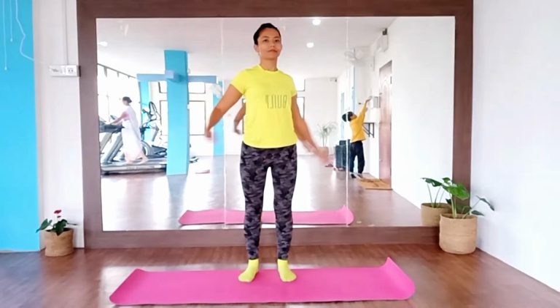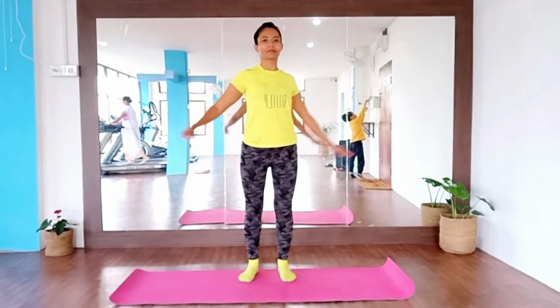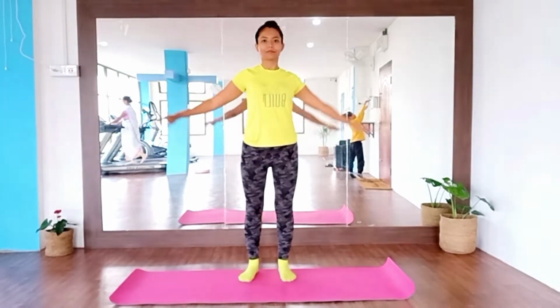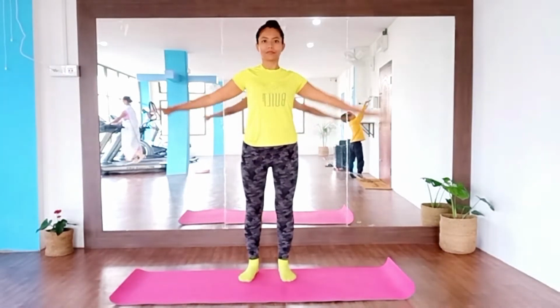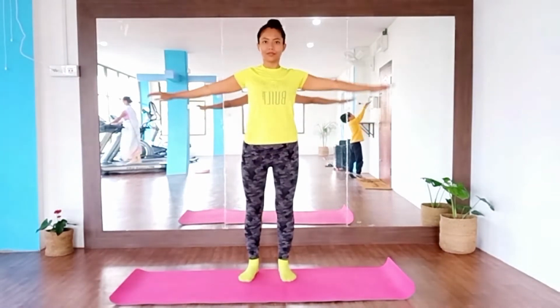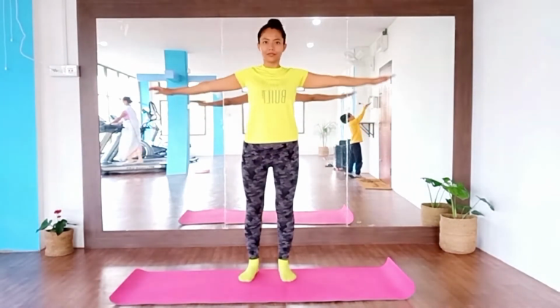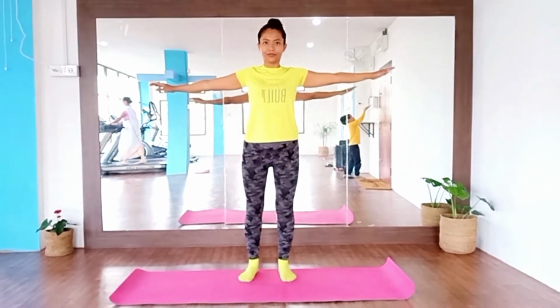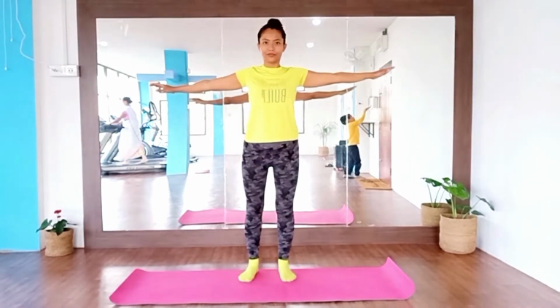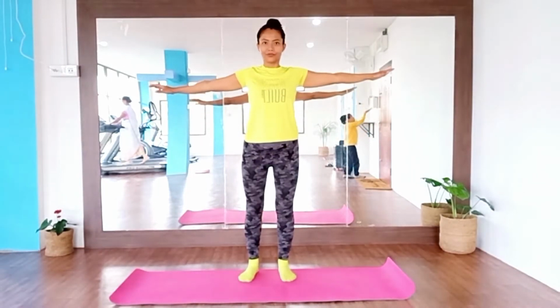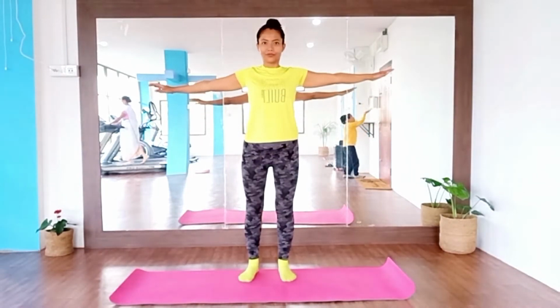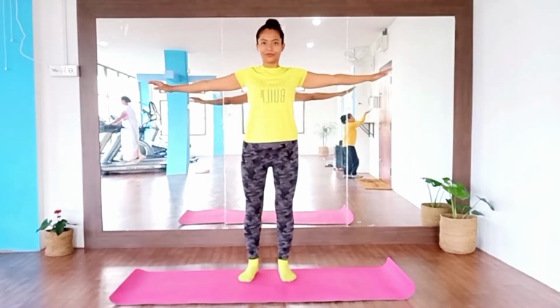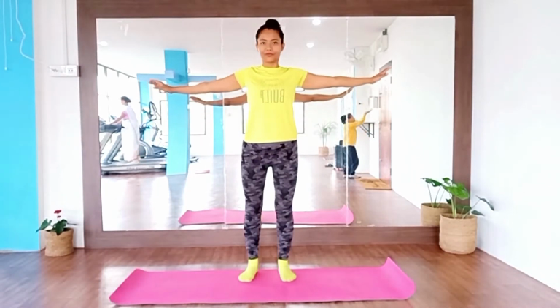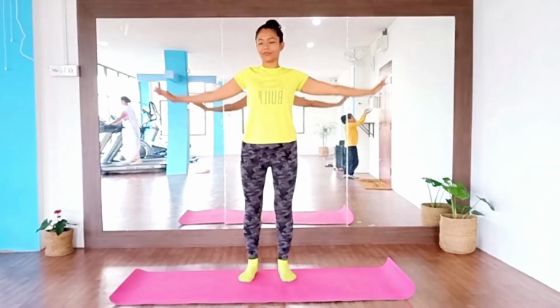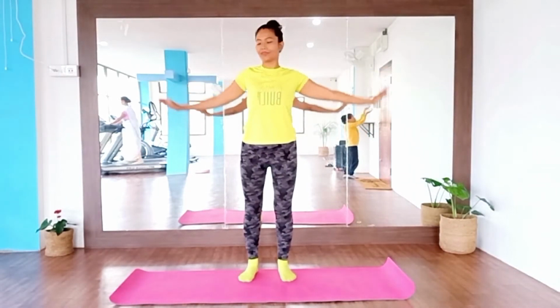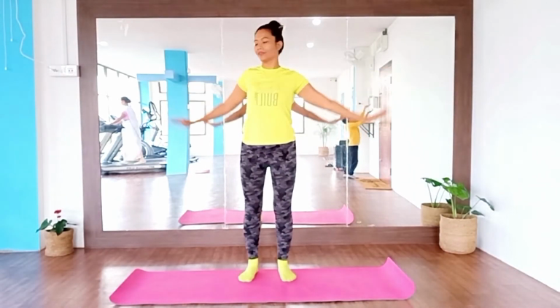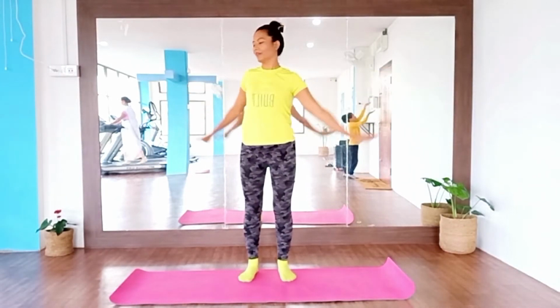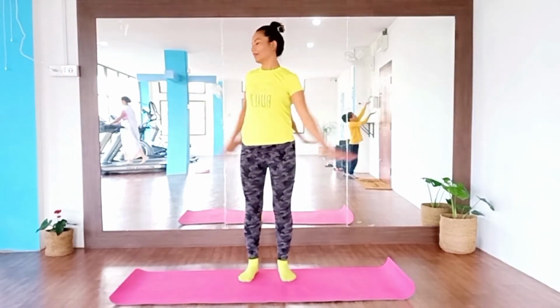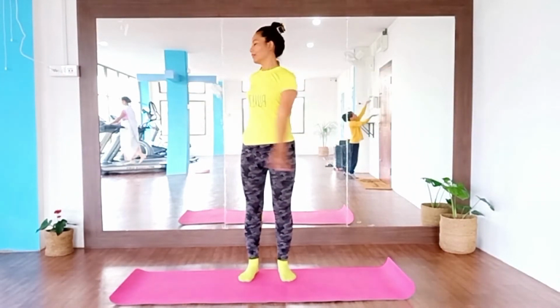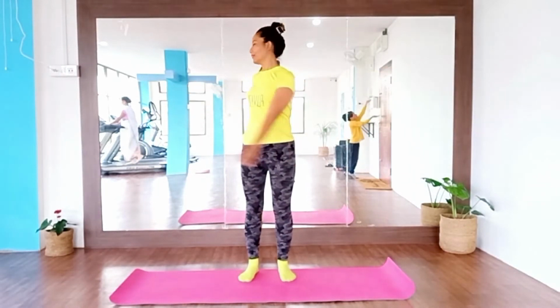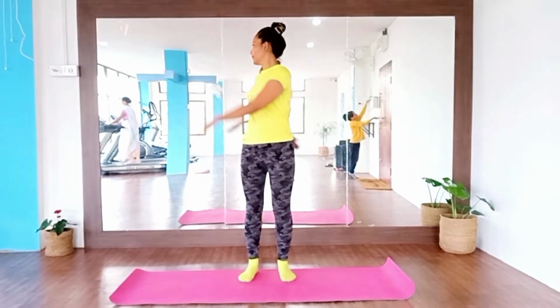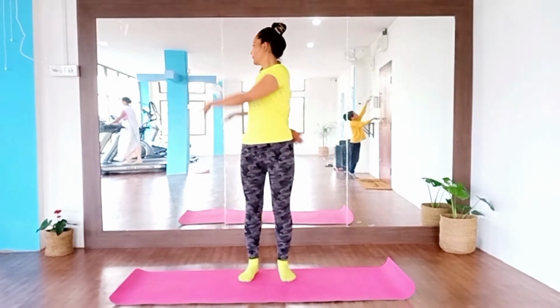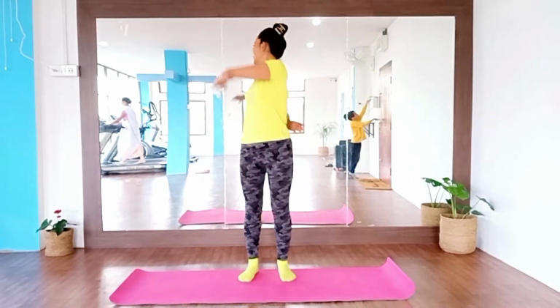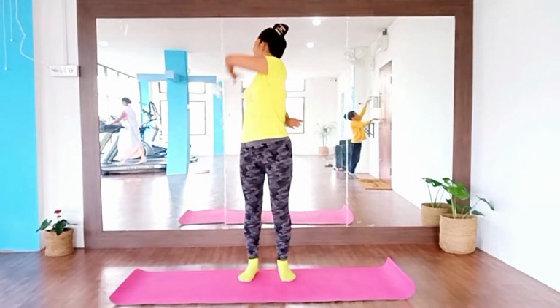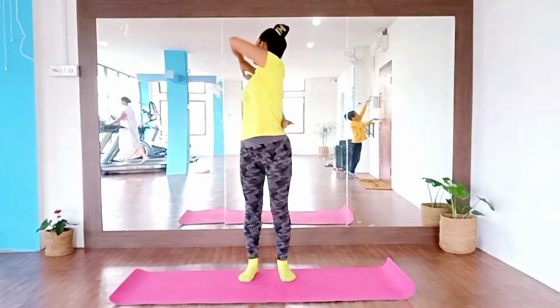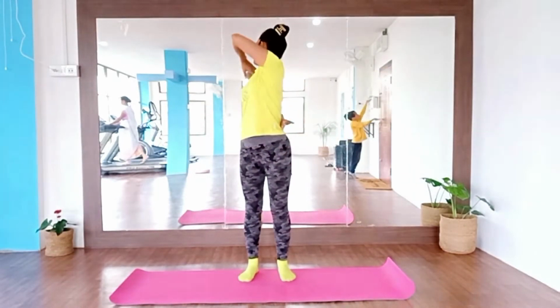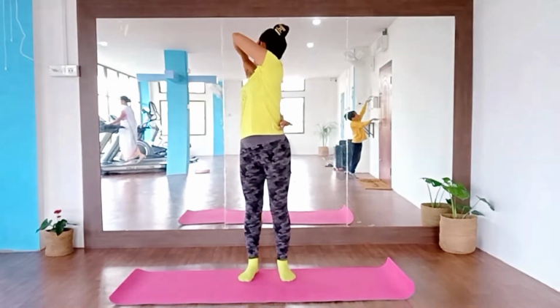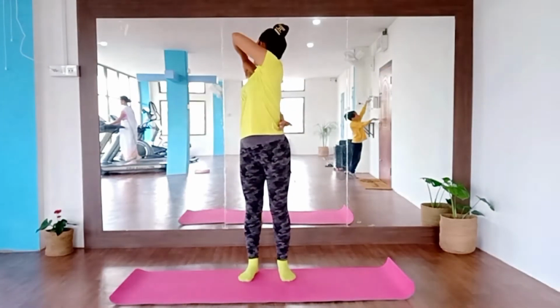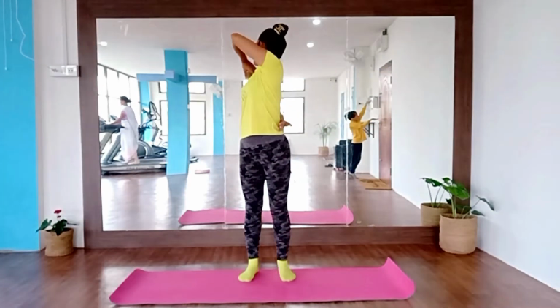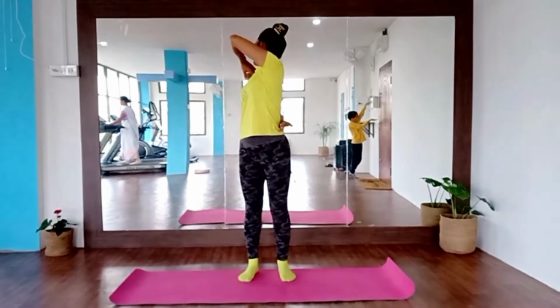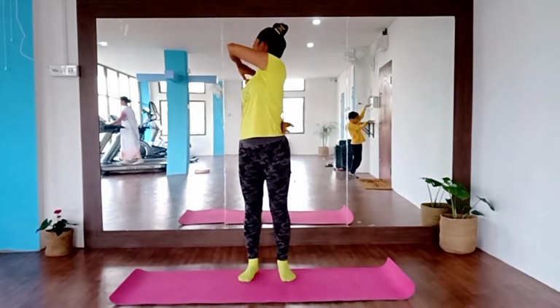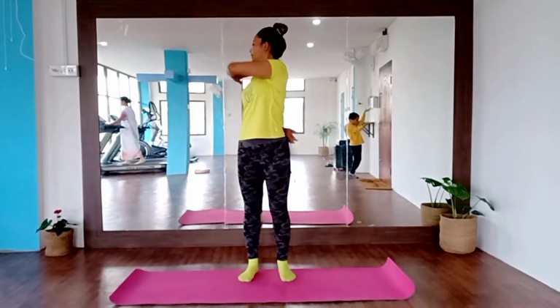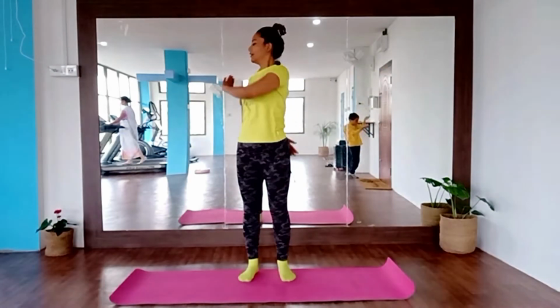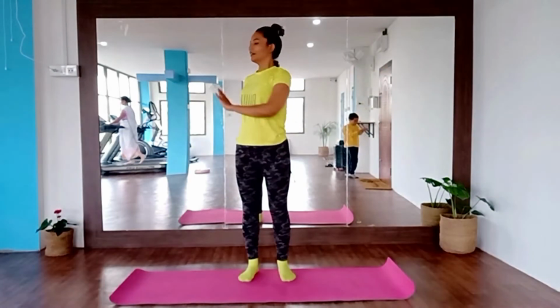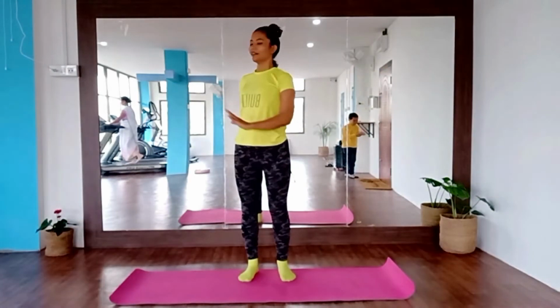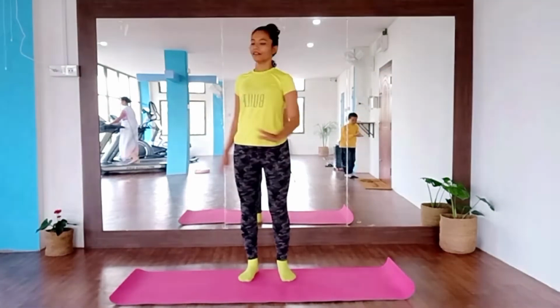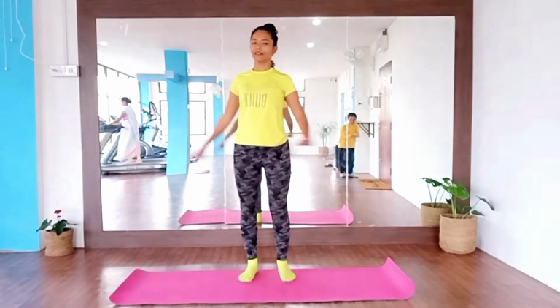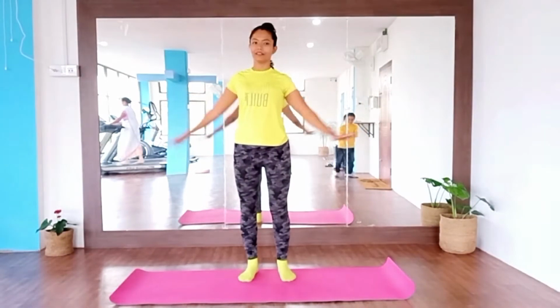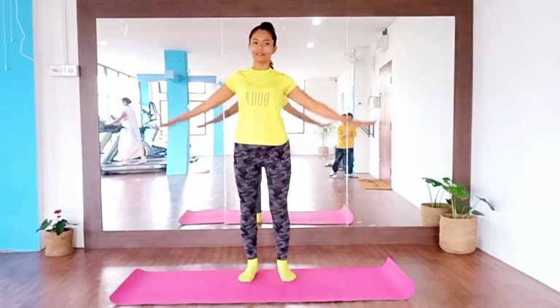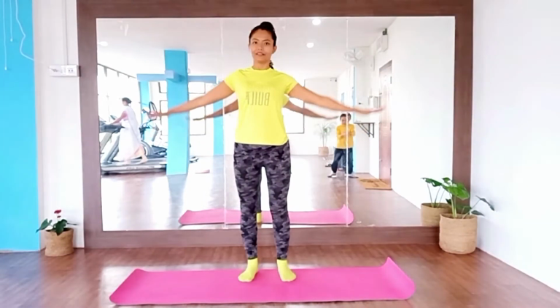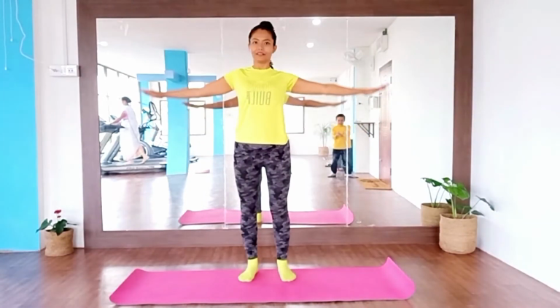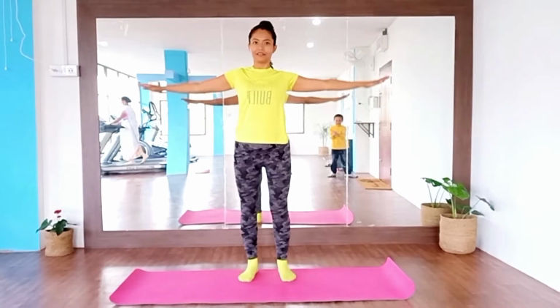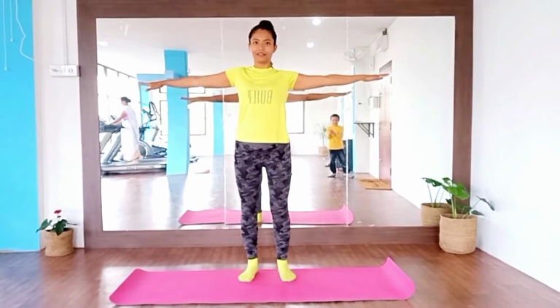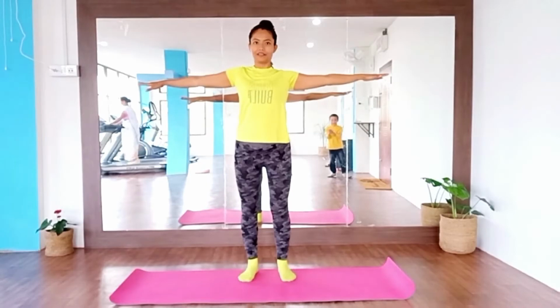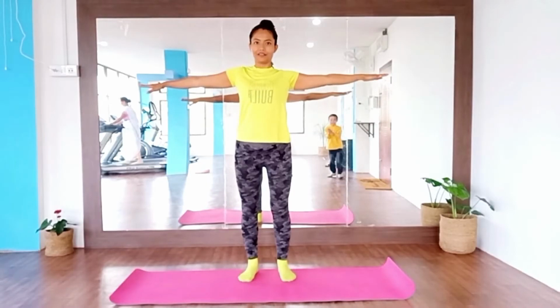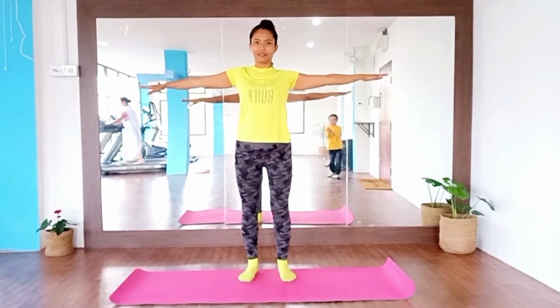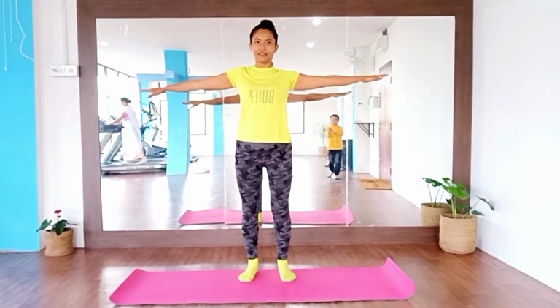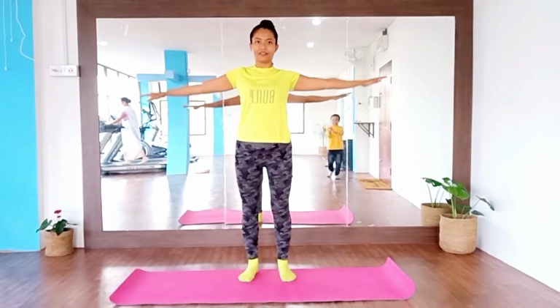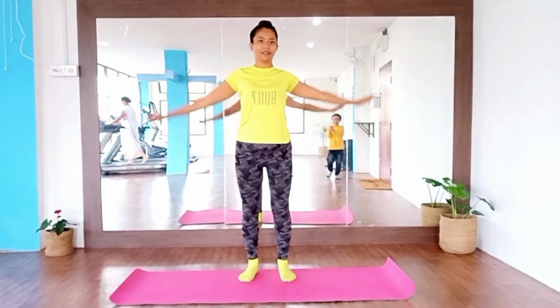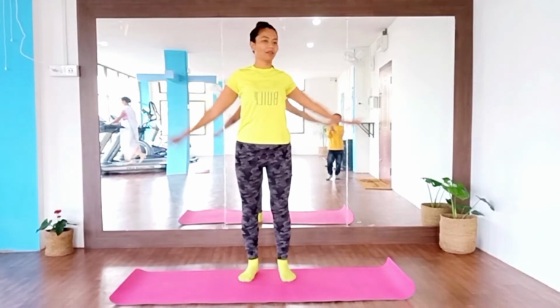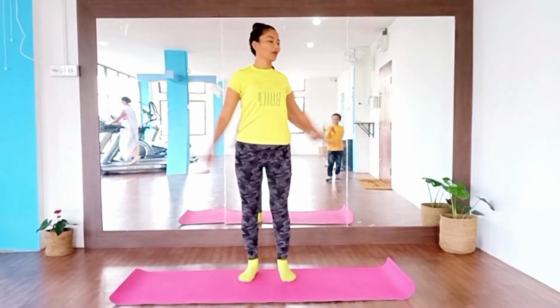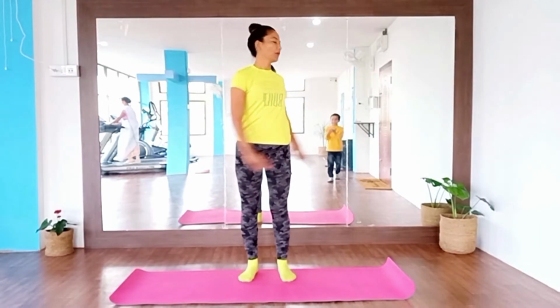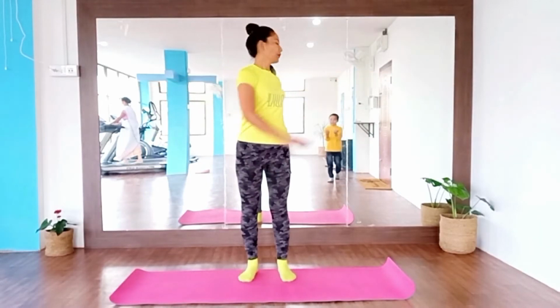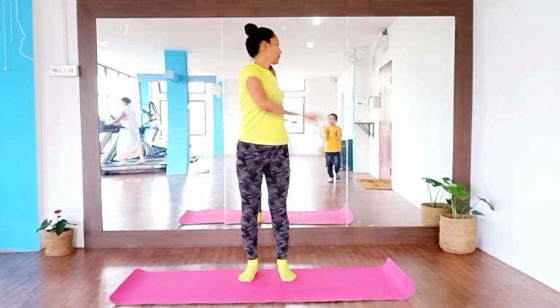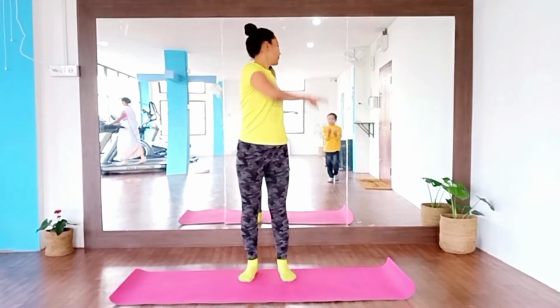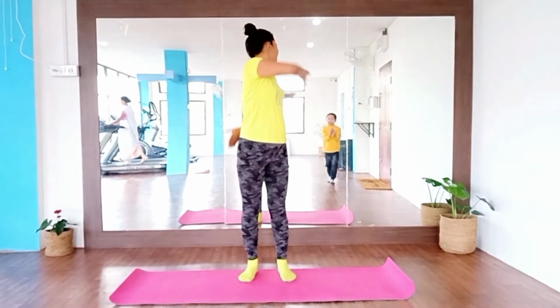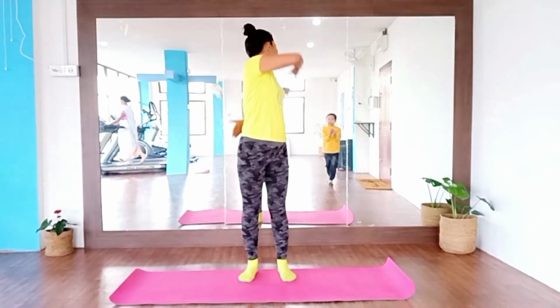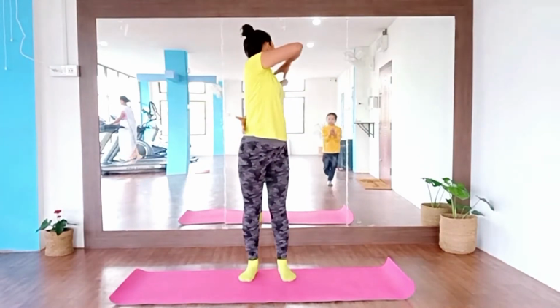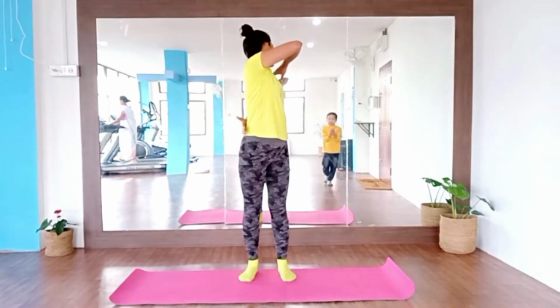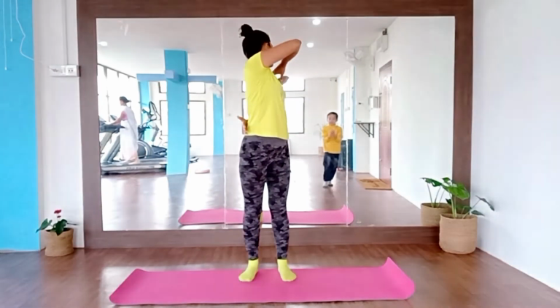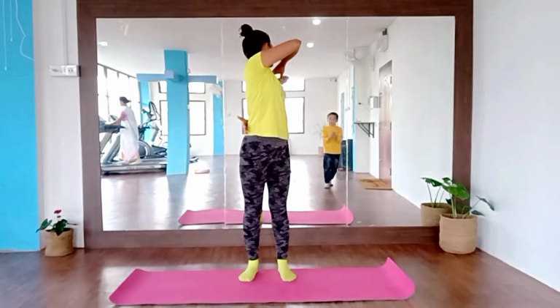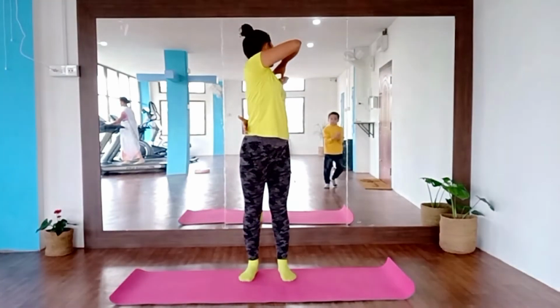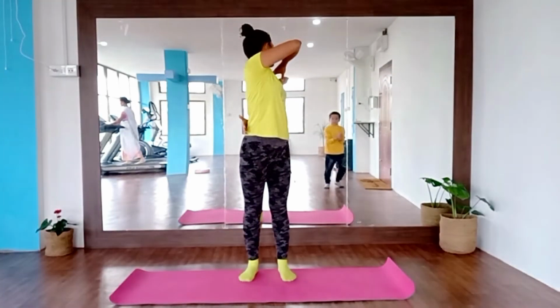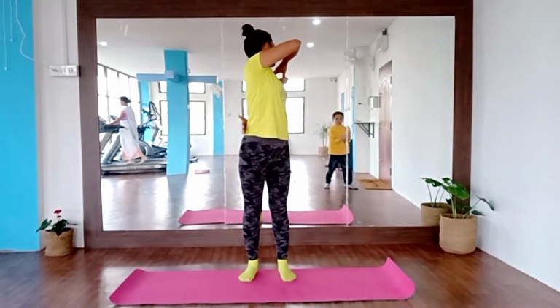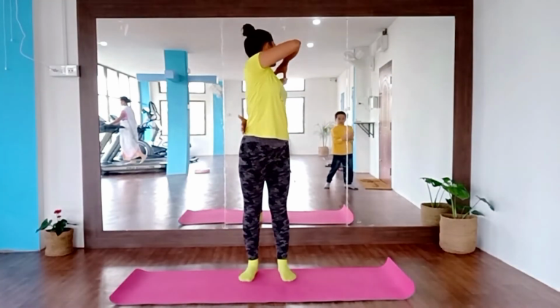Inhale, front, exhale, twist, inhale, front, up, twist.